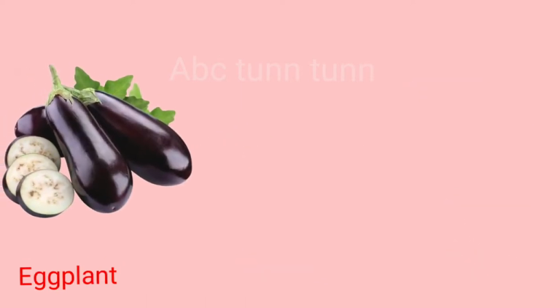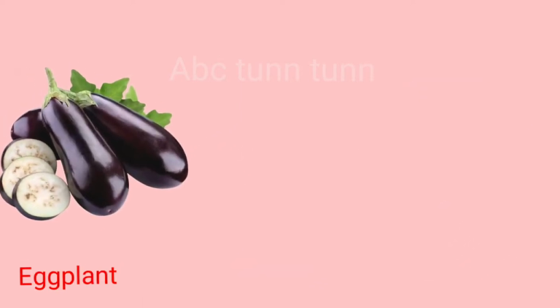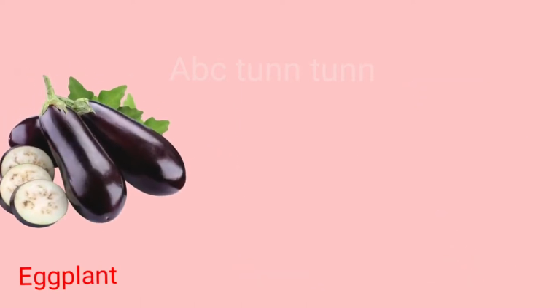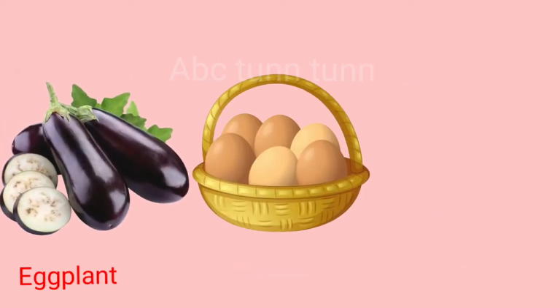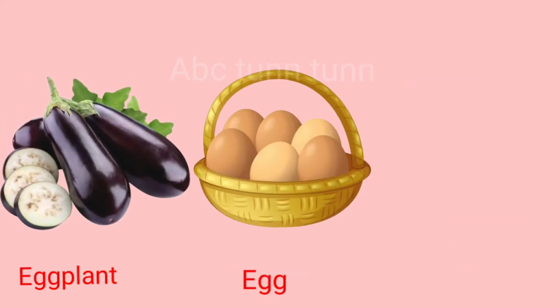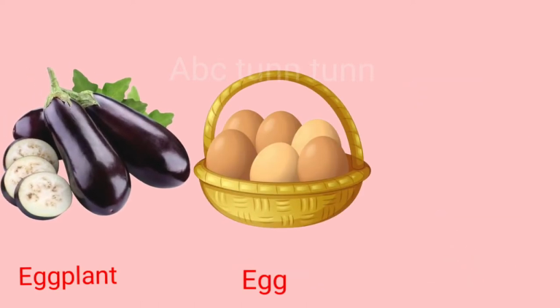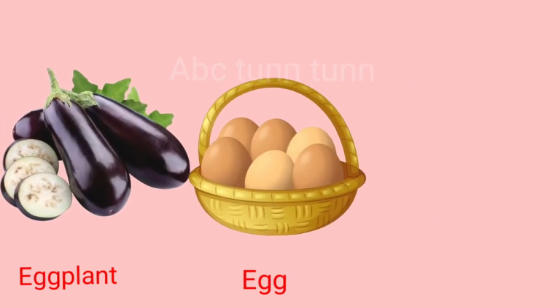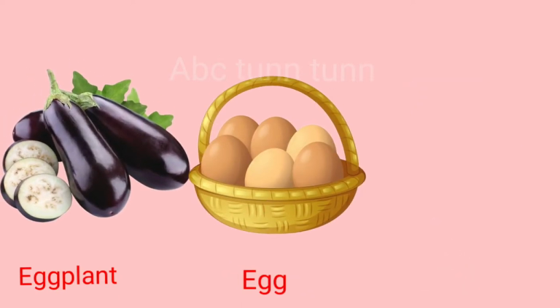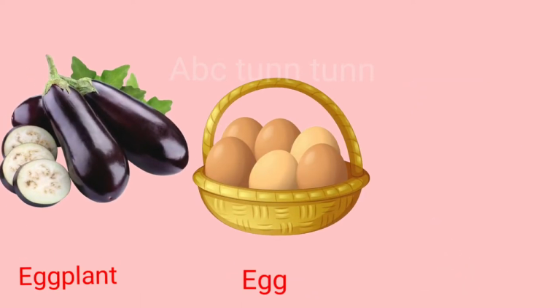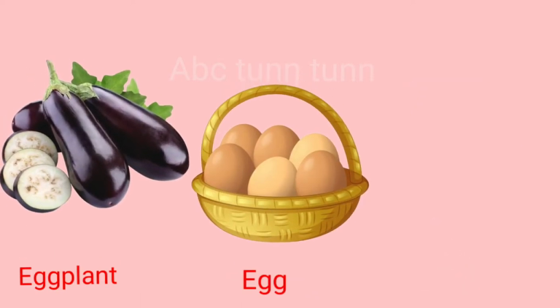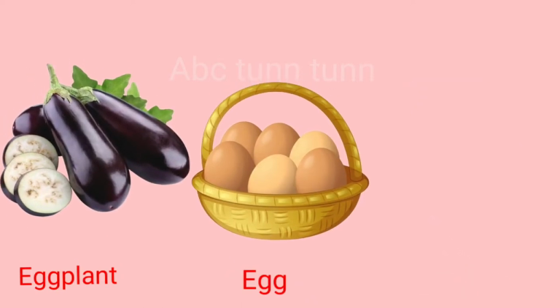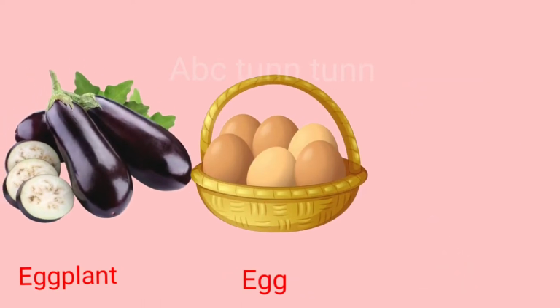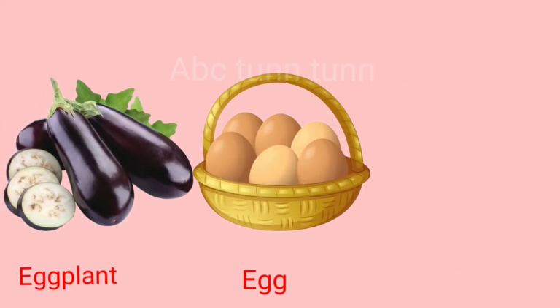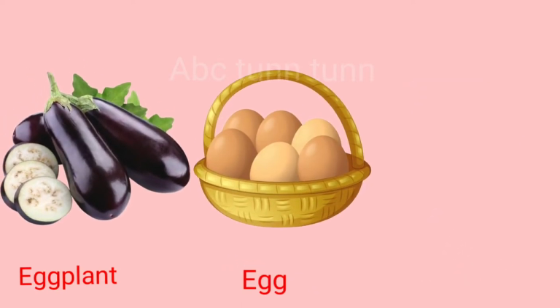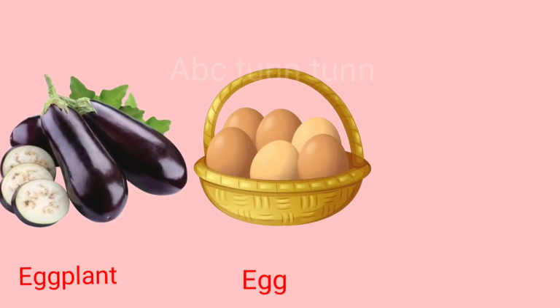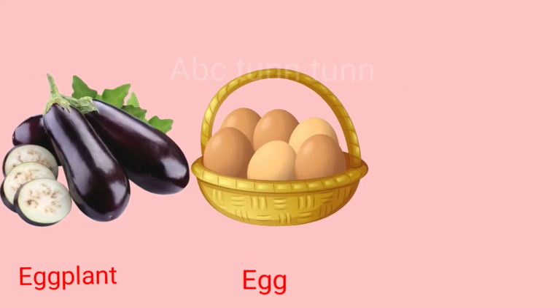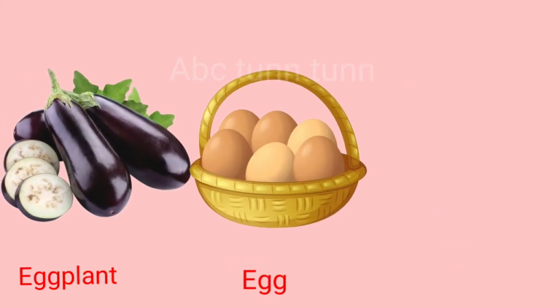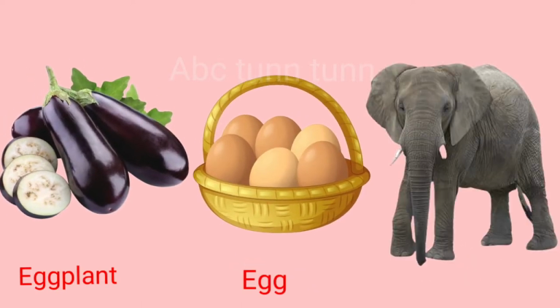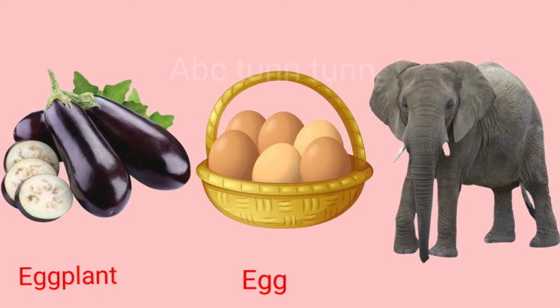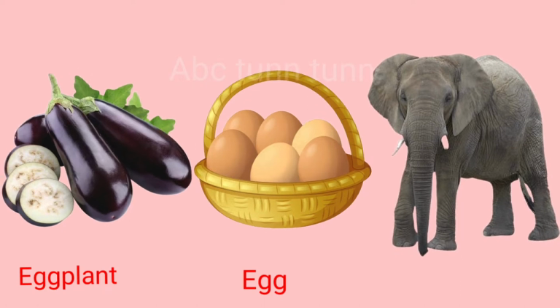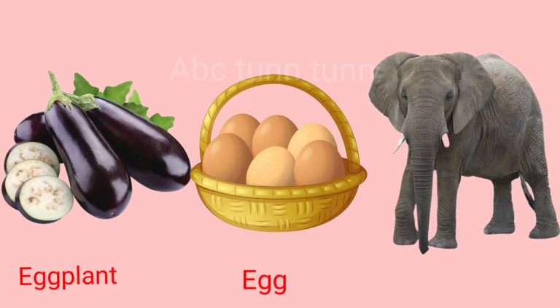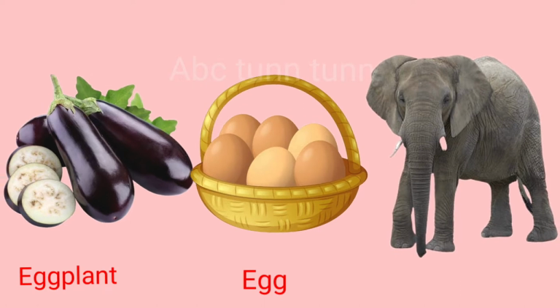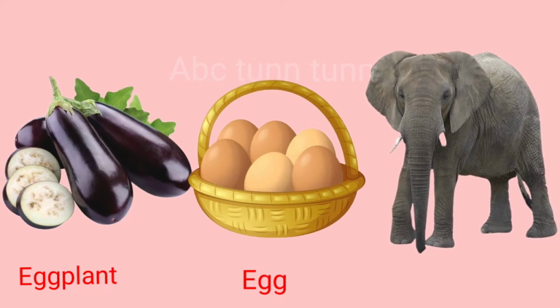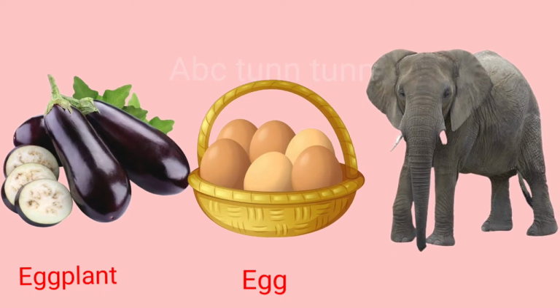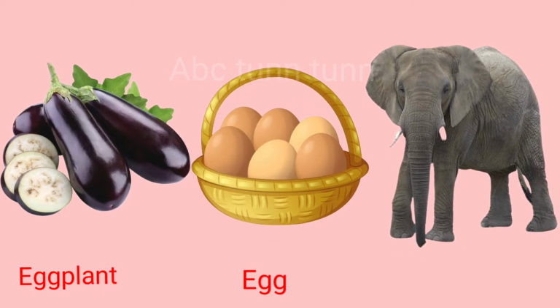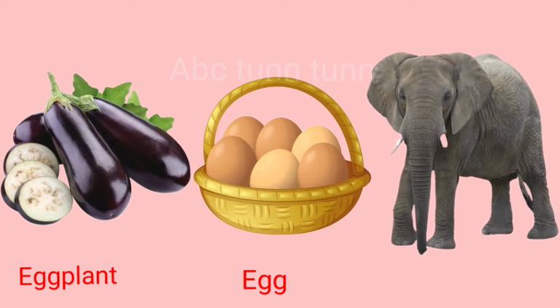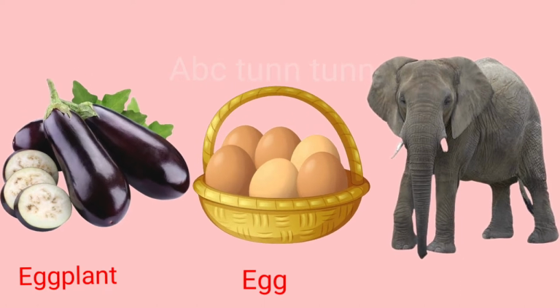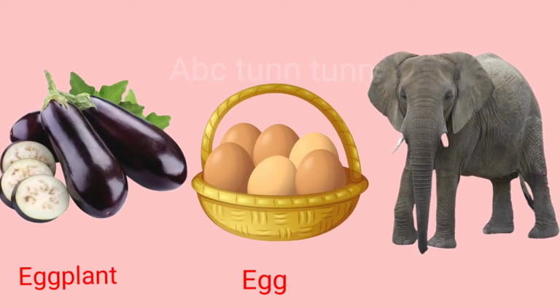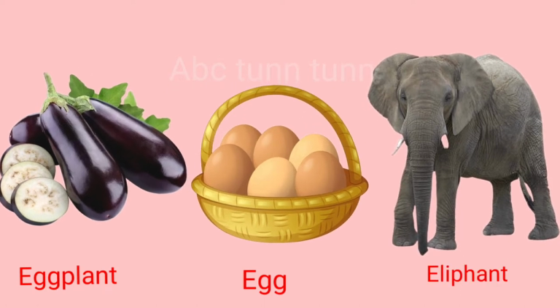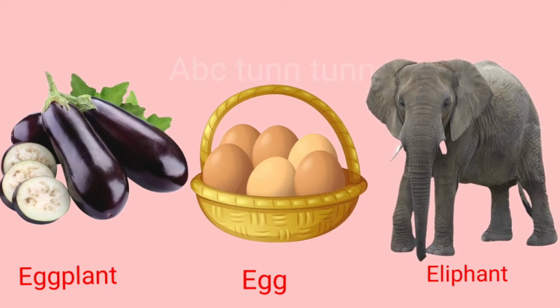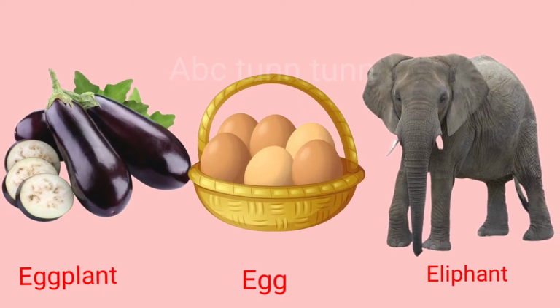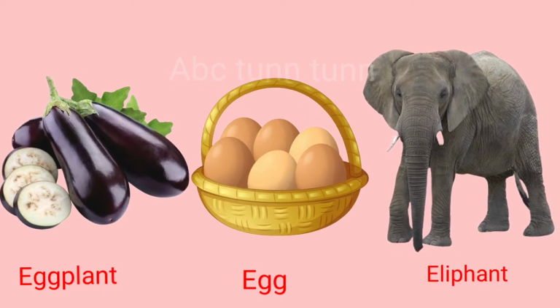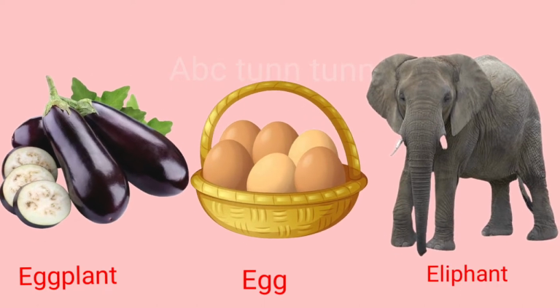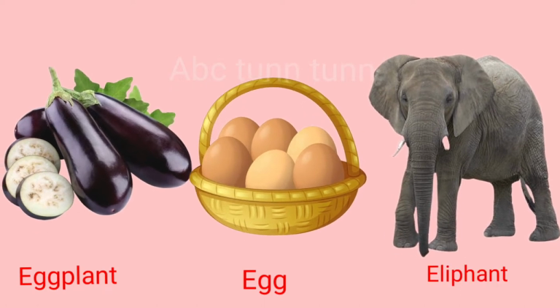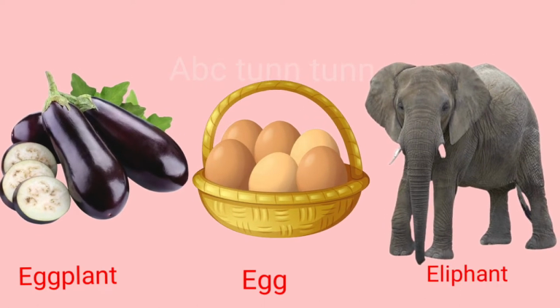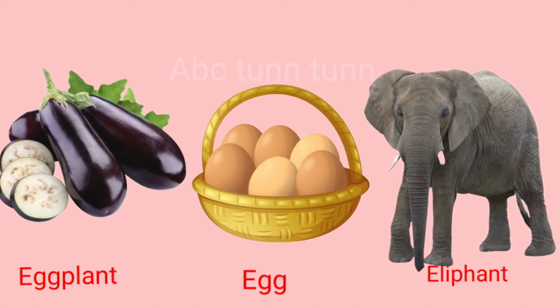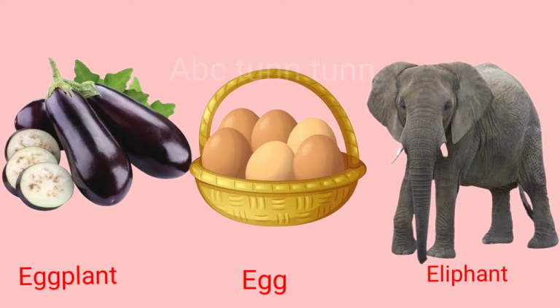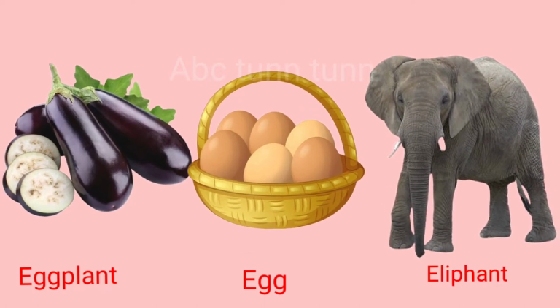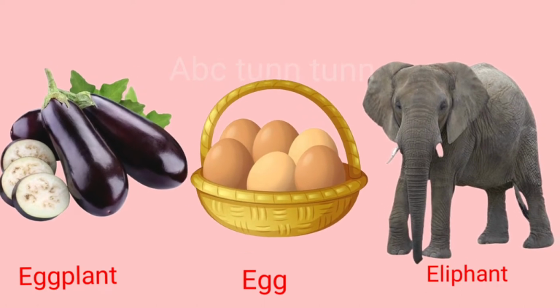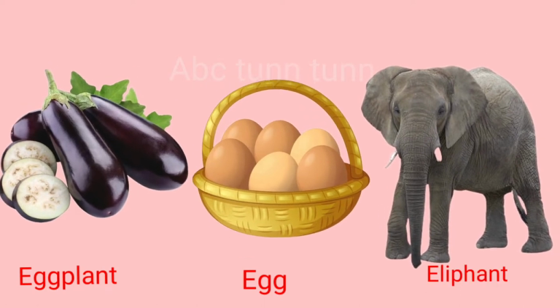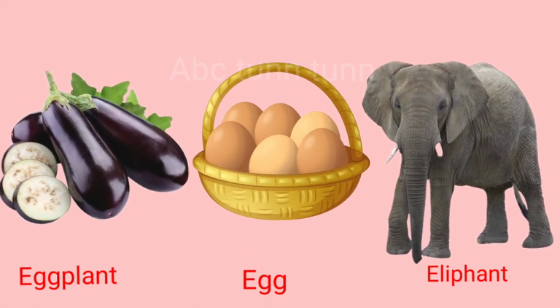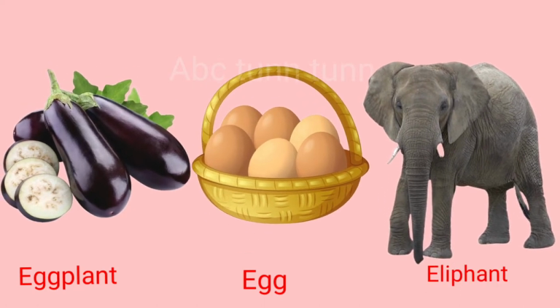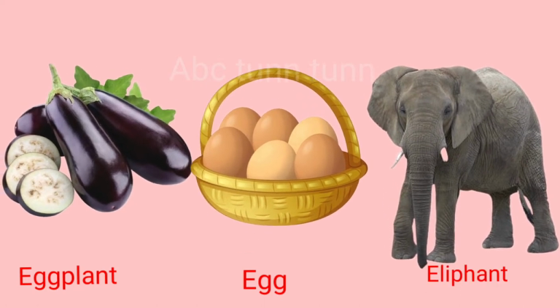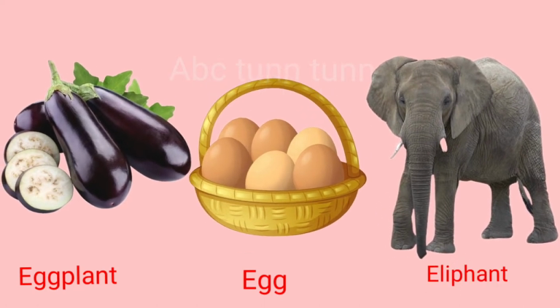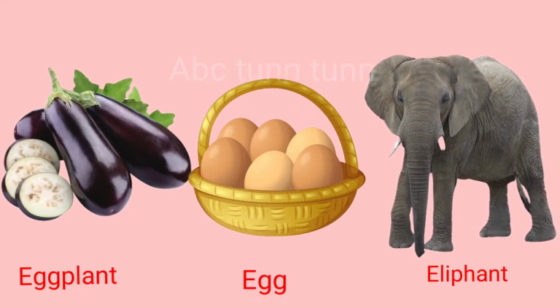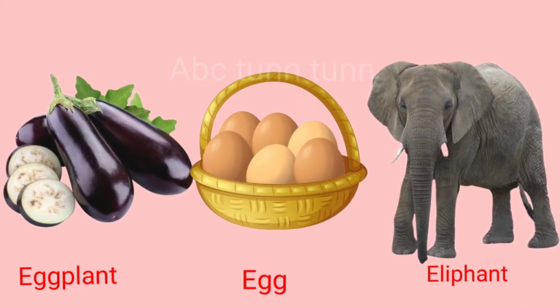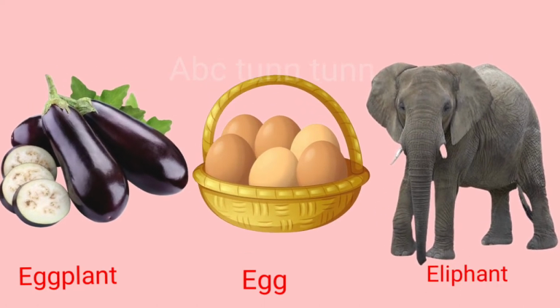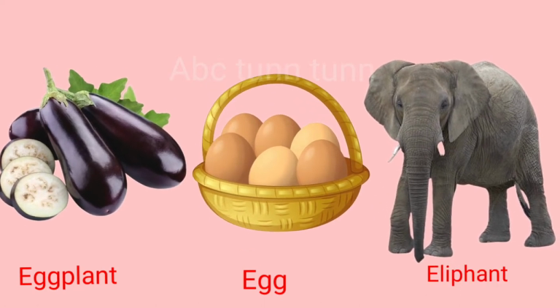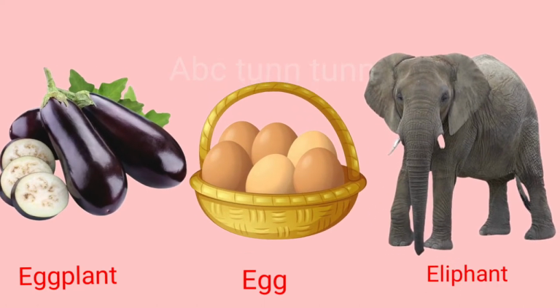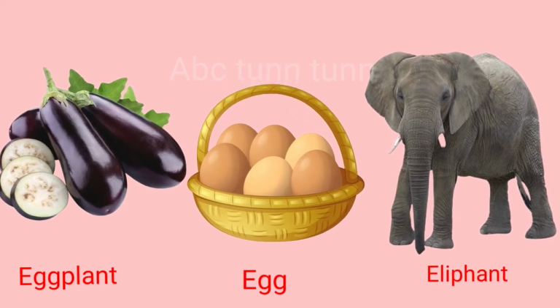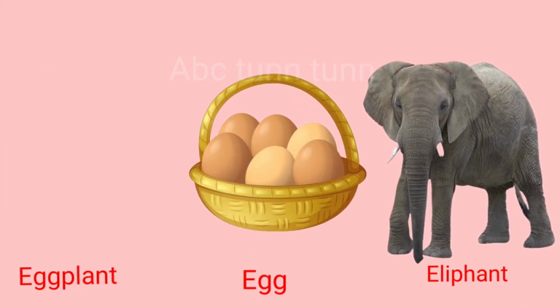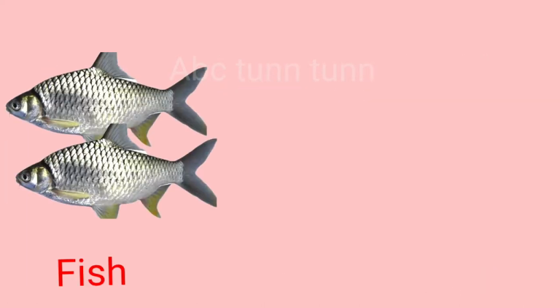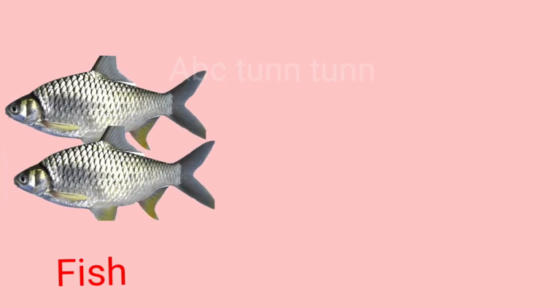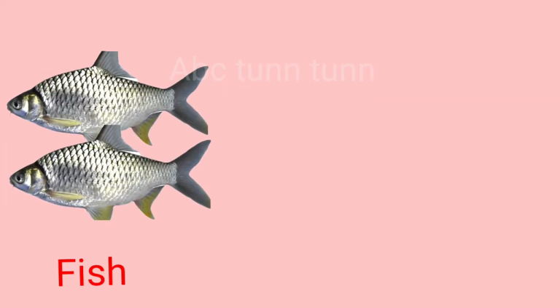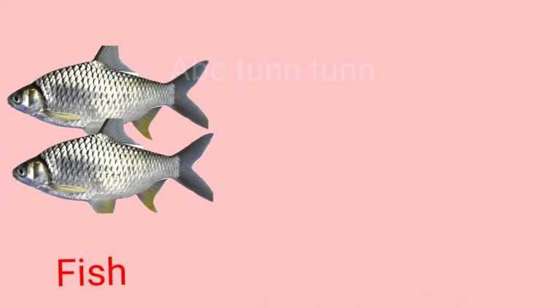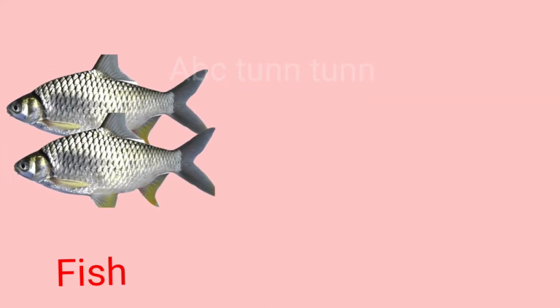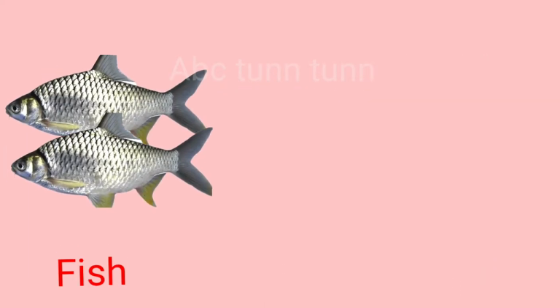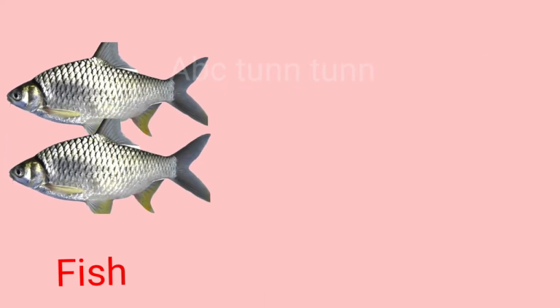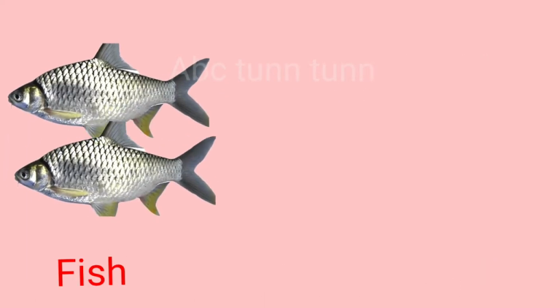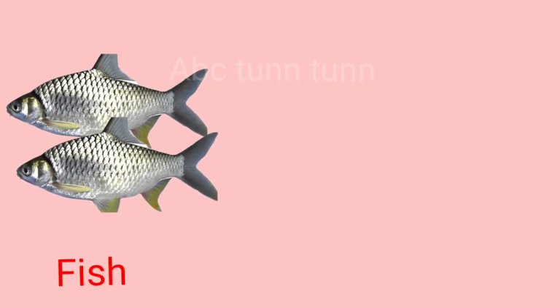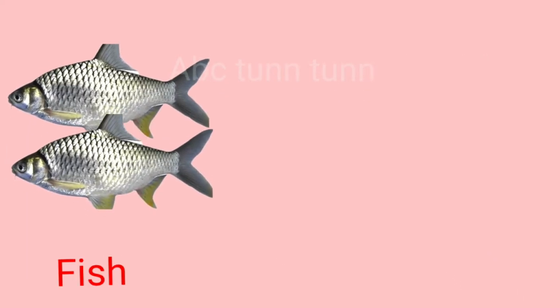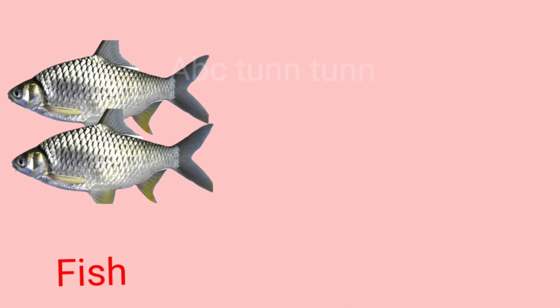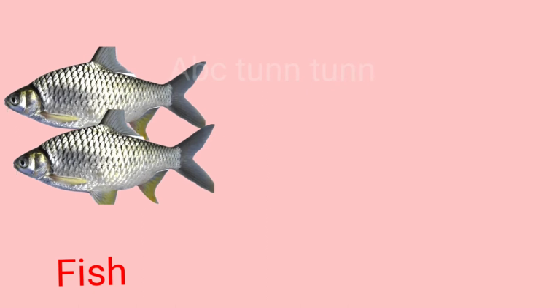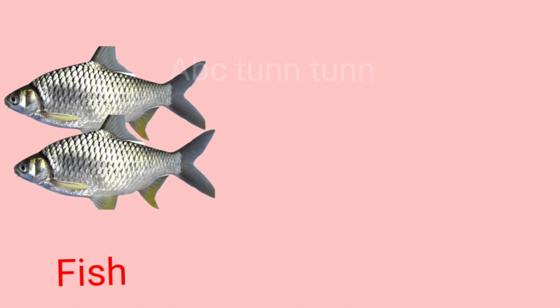E is for eggplant. E is for egg. E is for elephant. Eh, eh, eh.